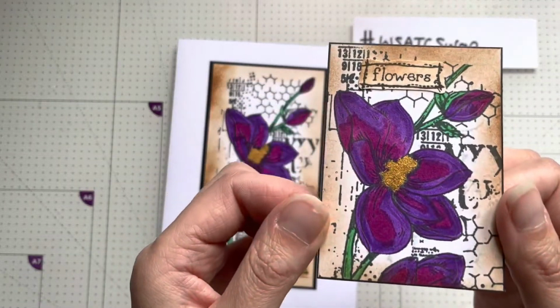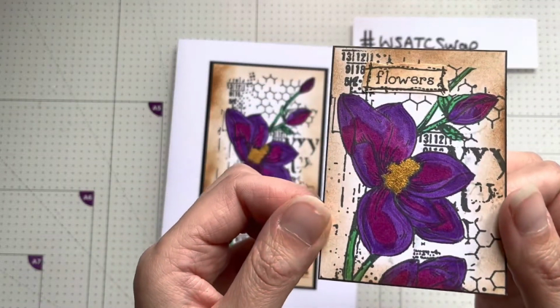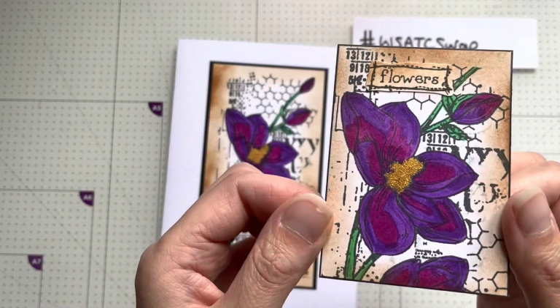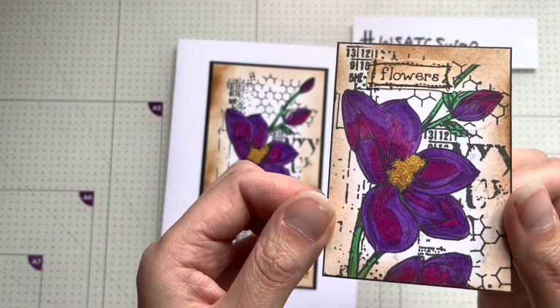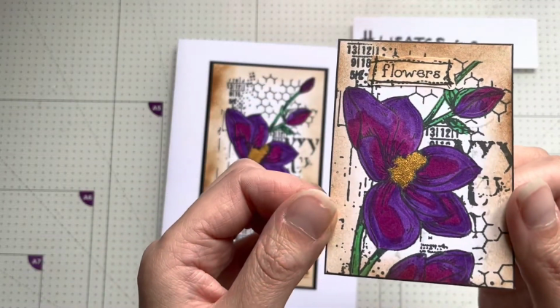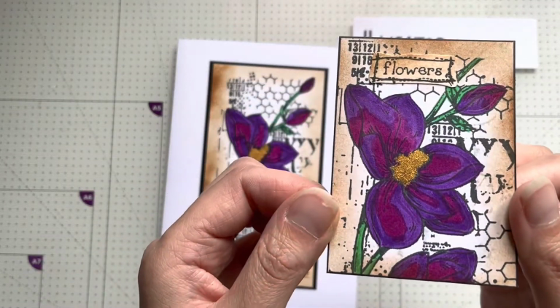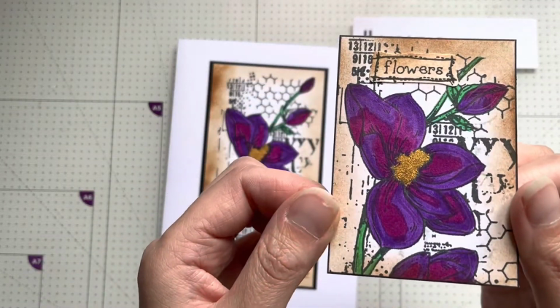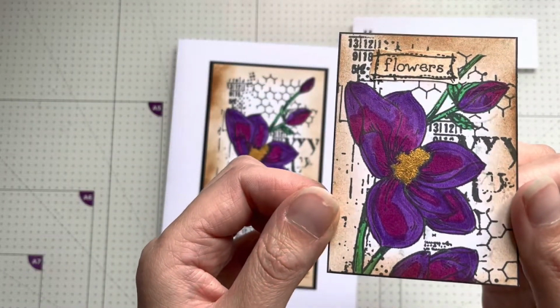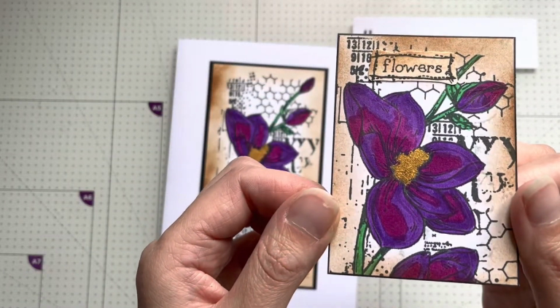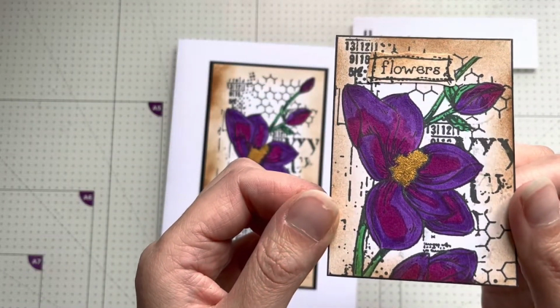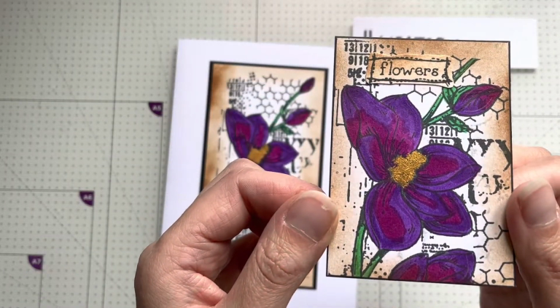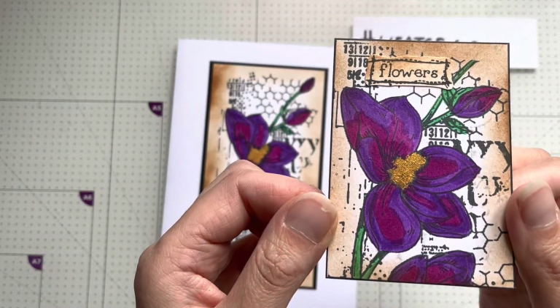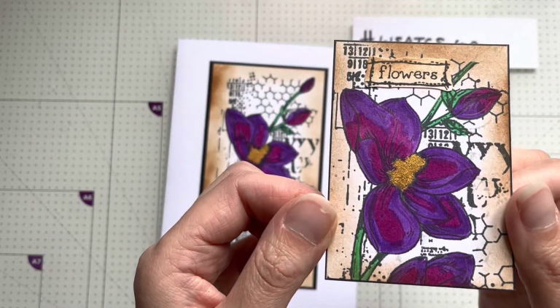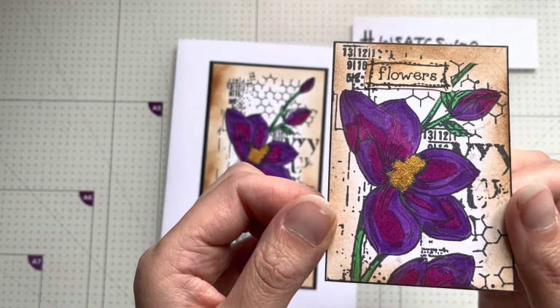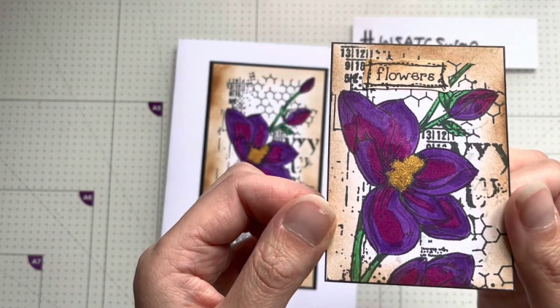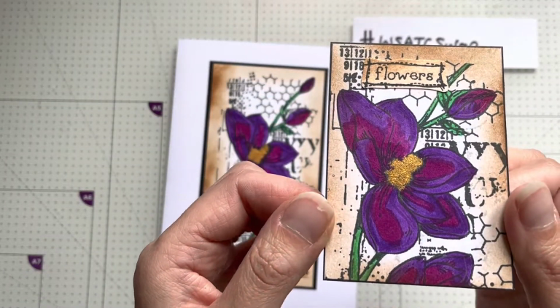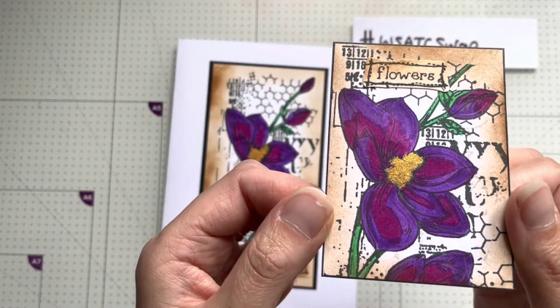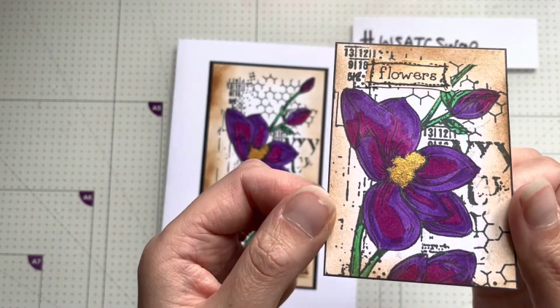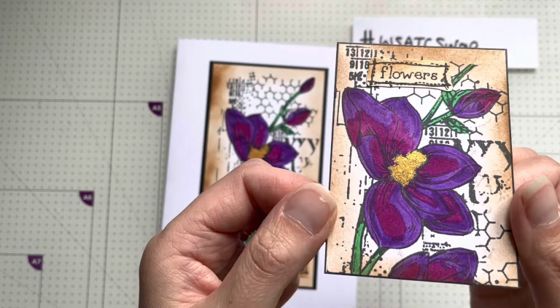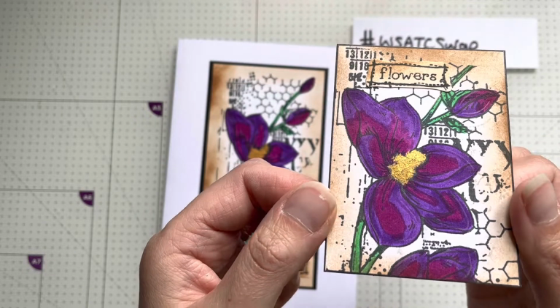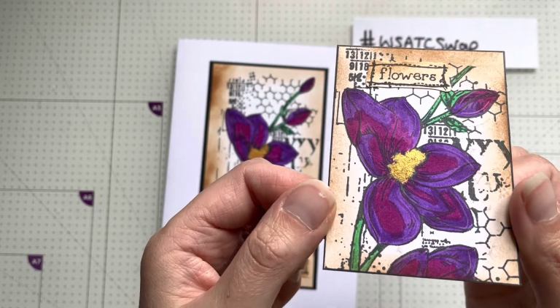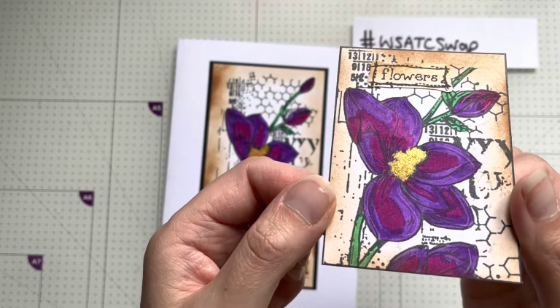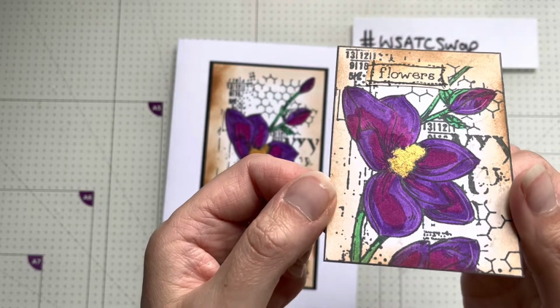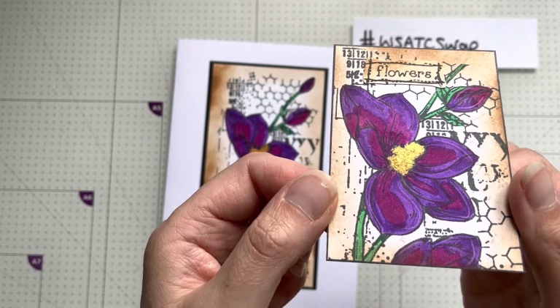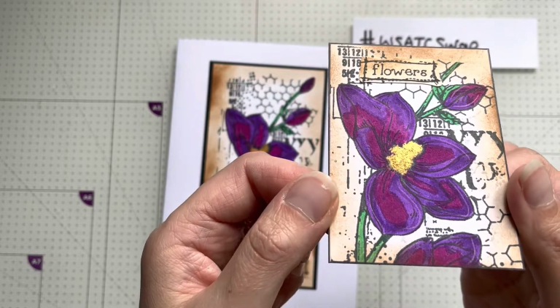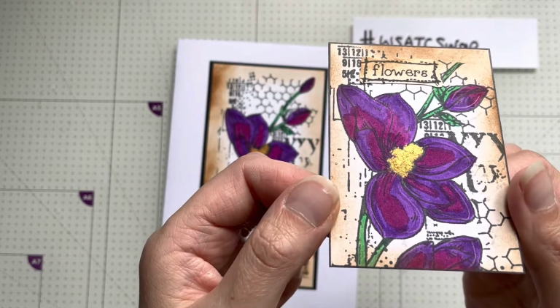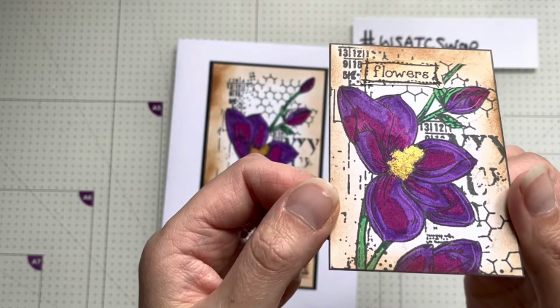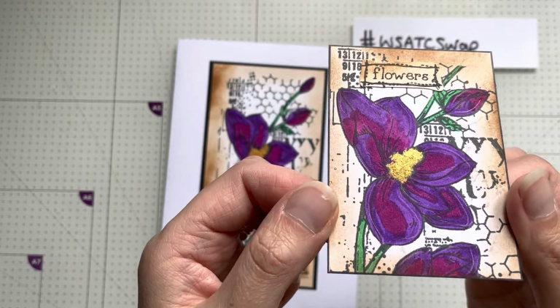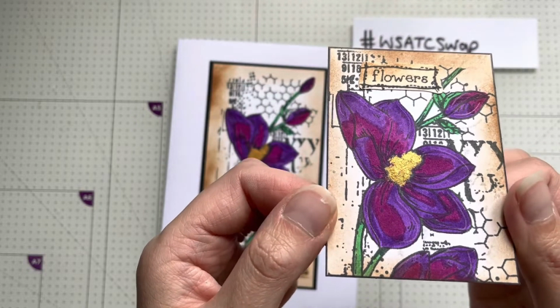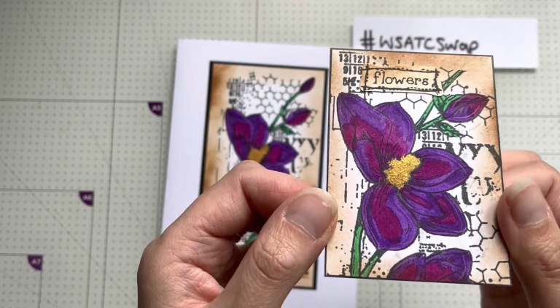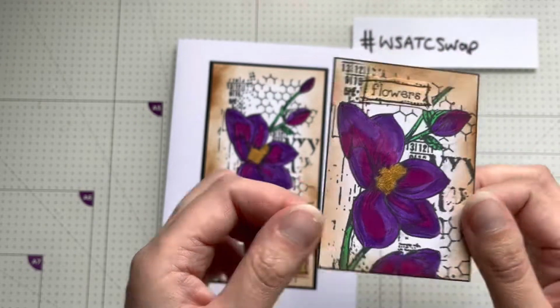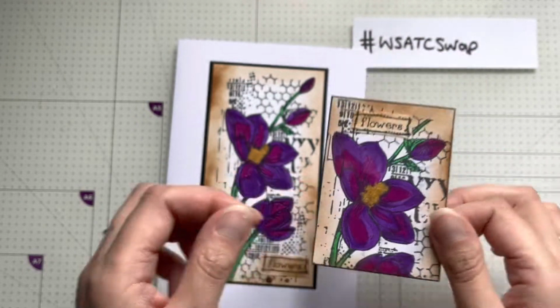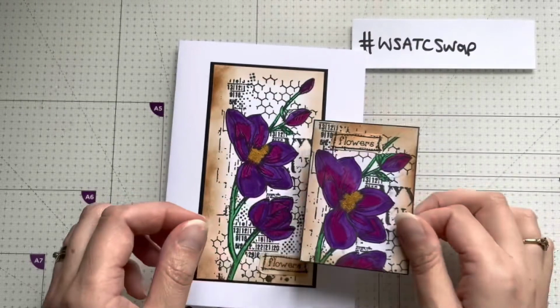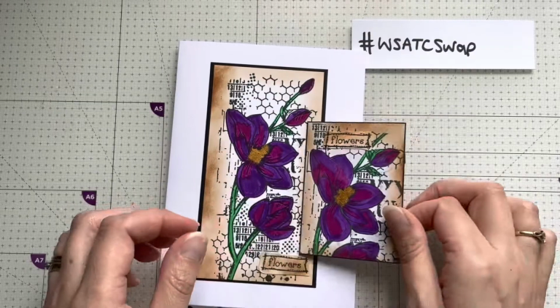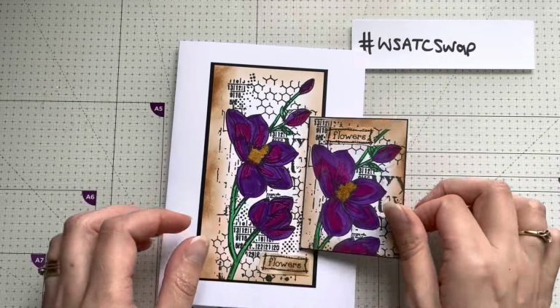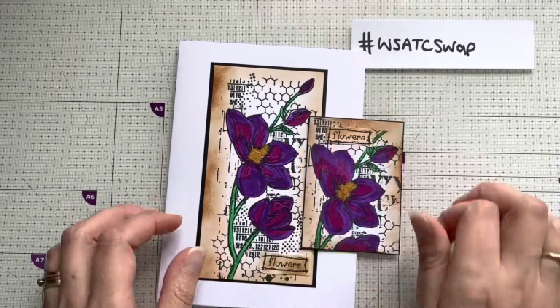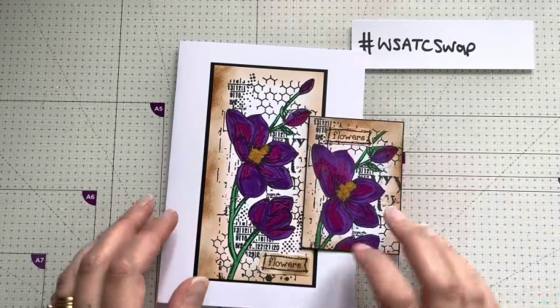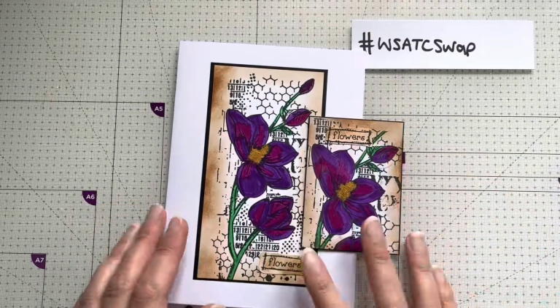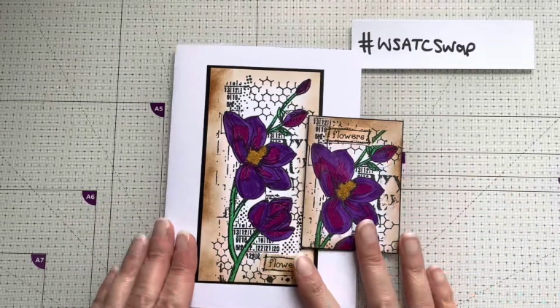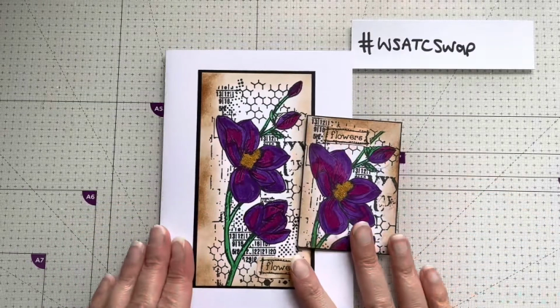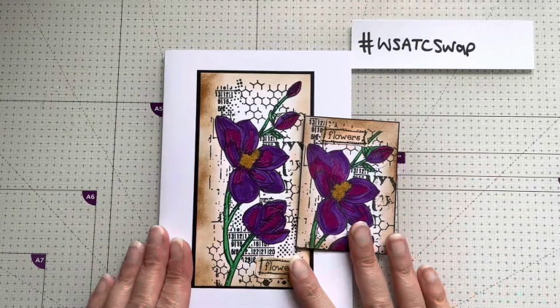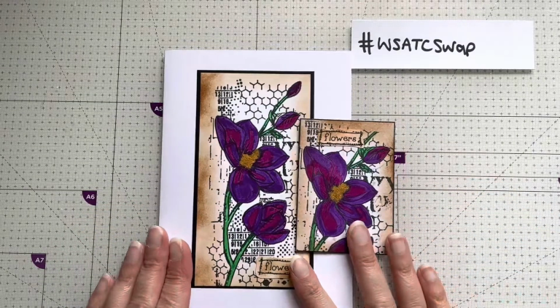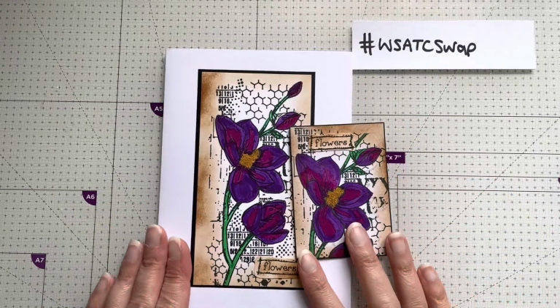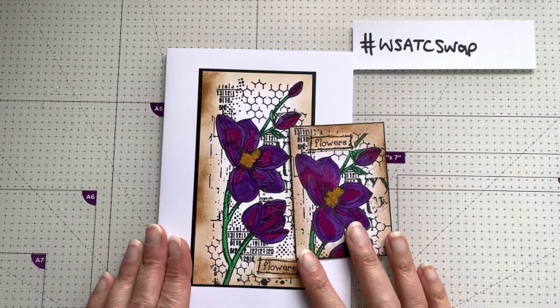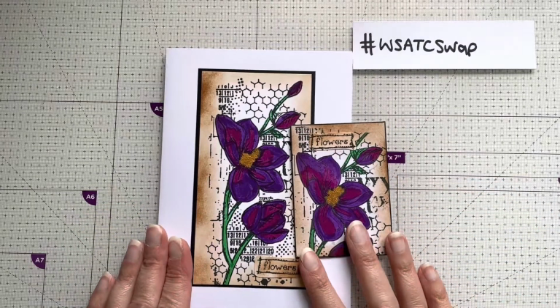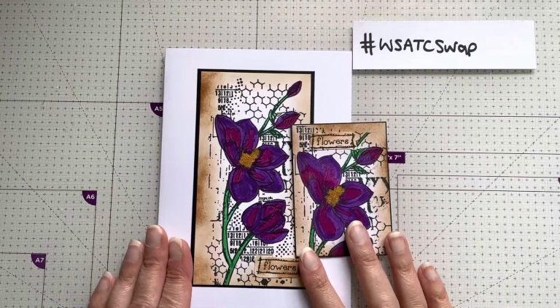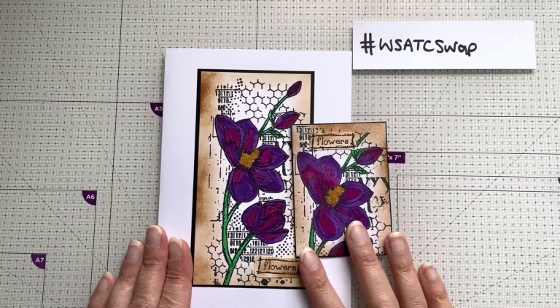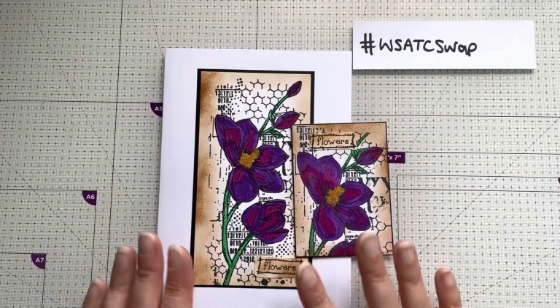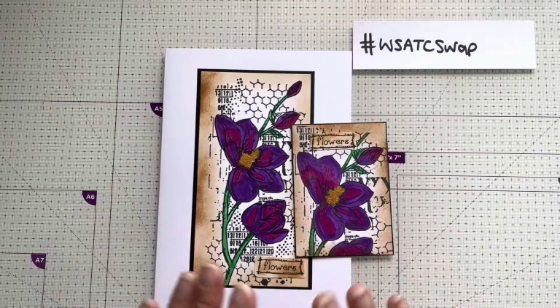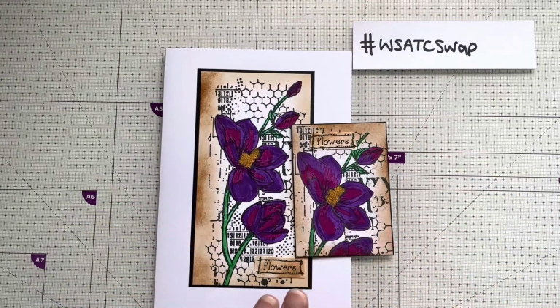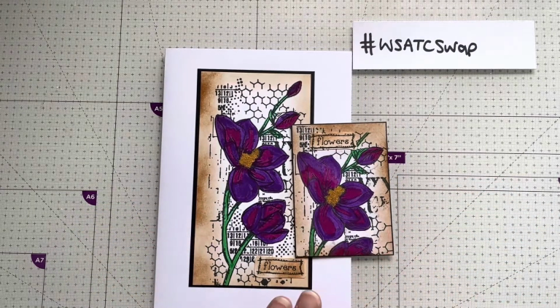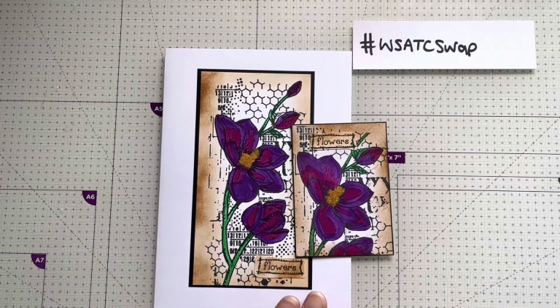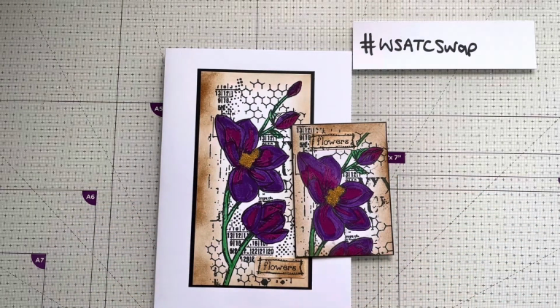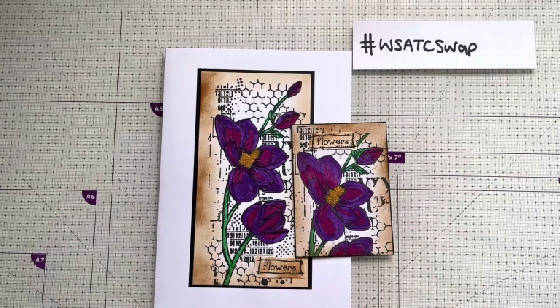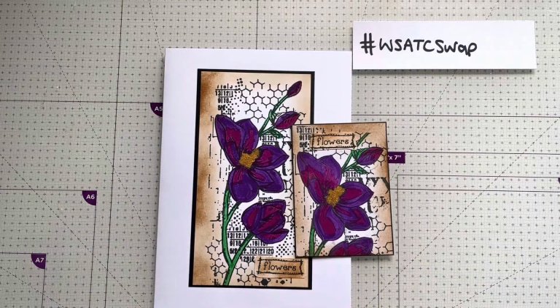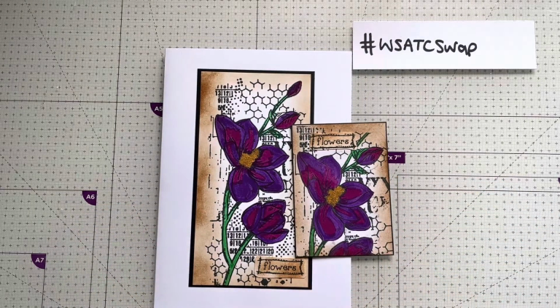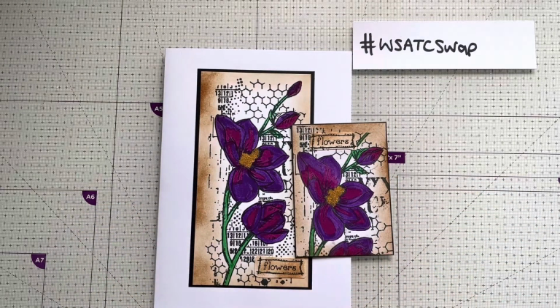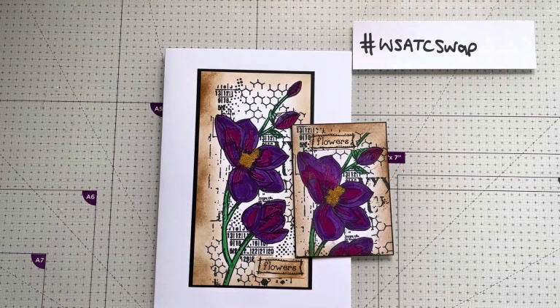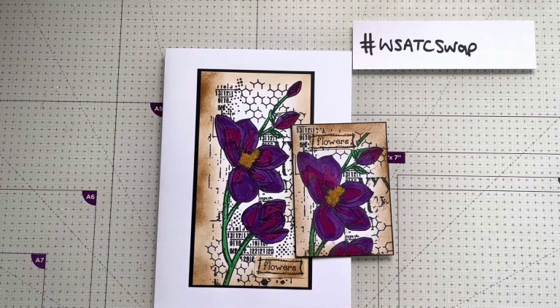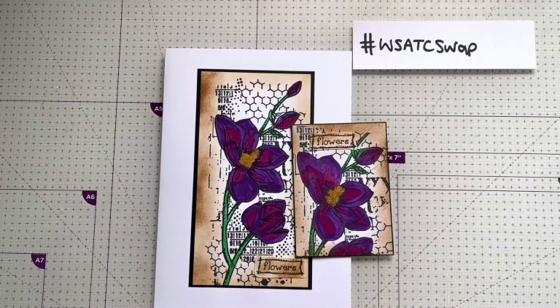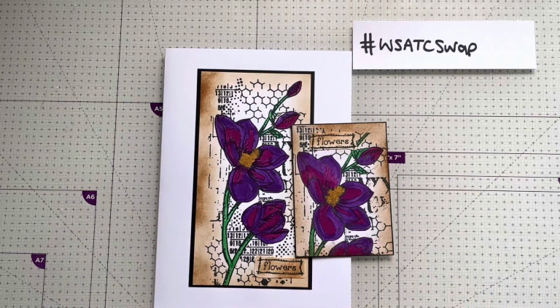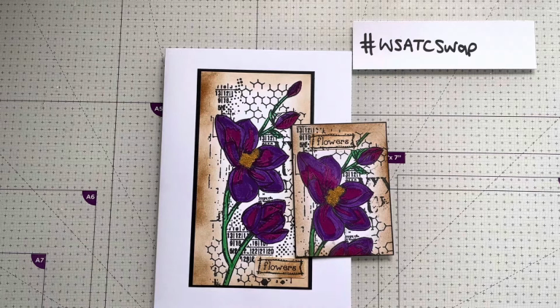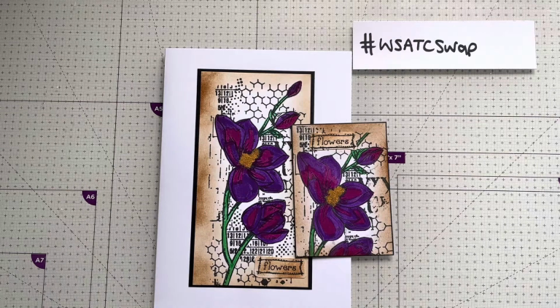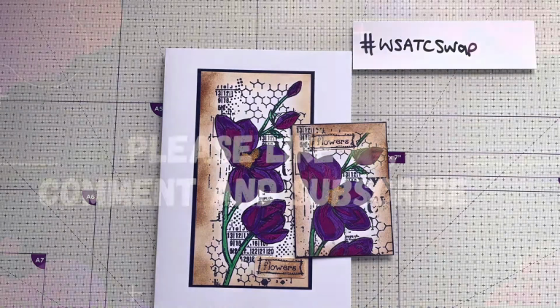So I'm going to be sending that off to Ann. Thanks for watching, bye for now.